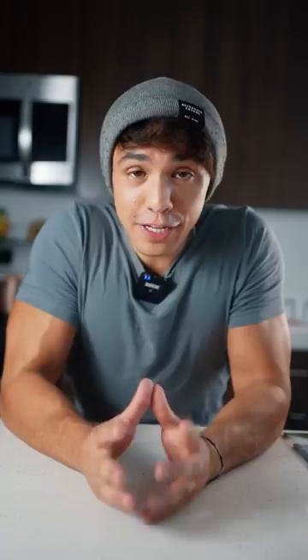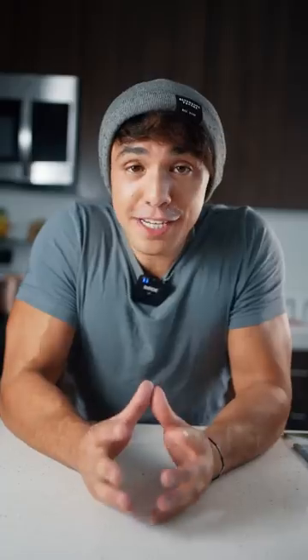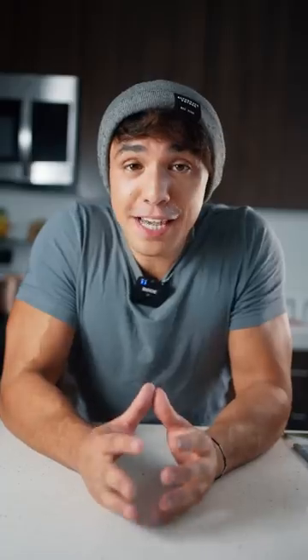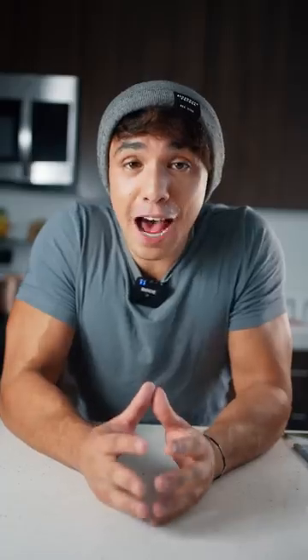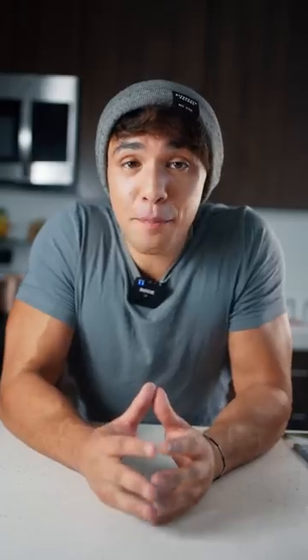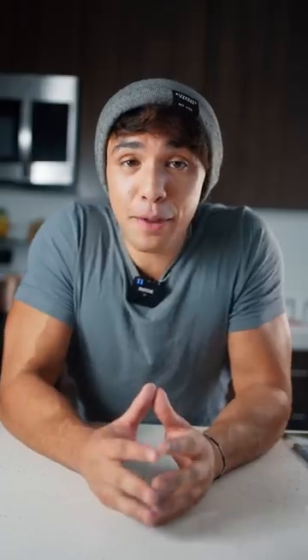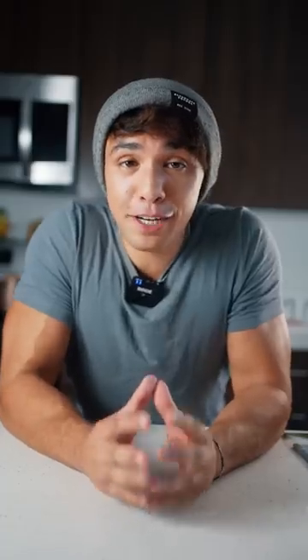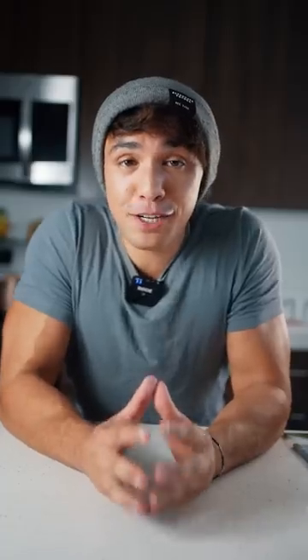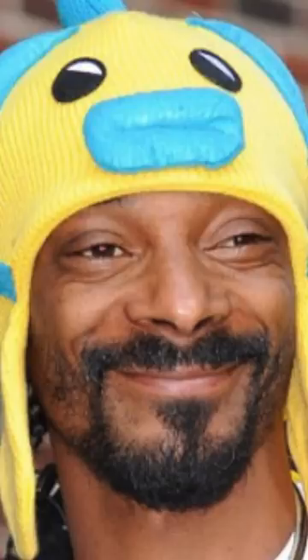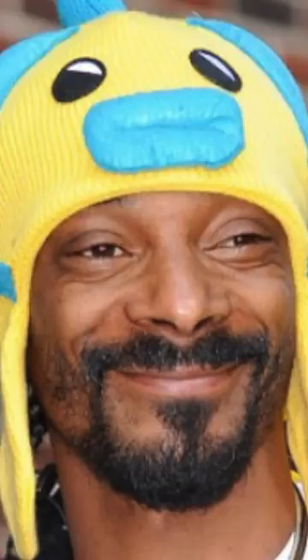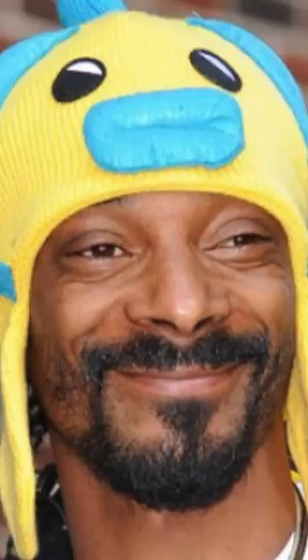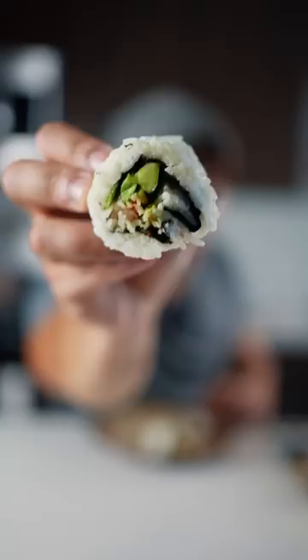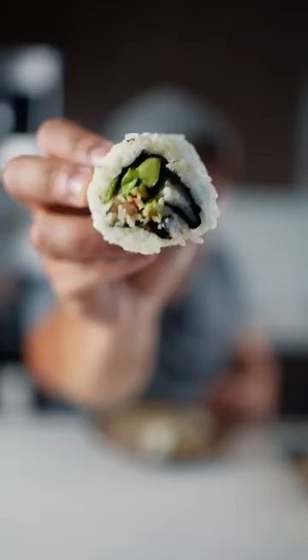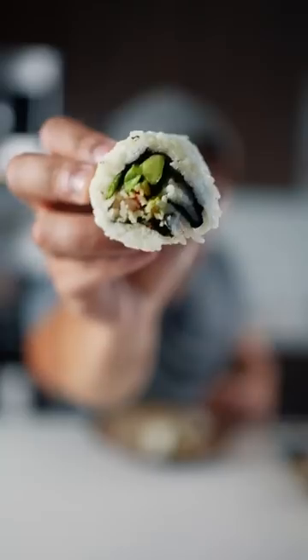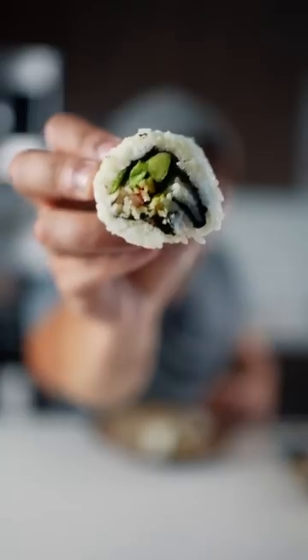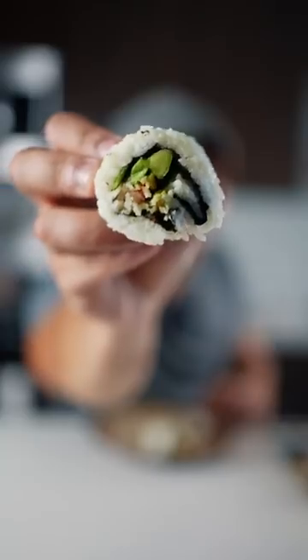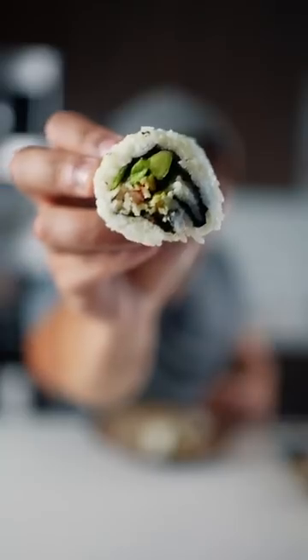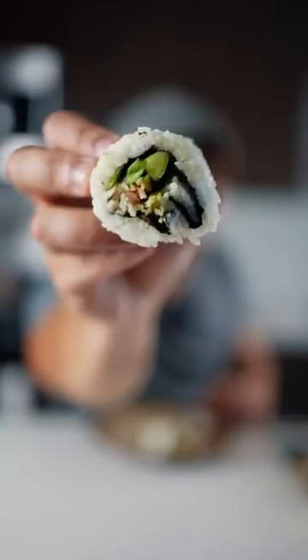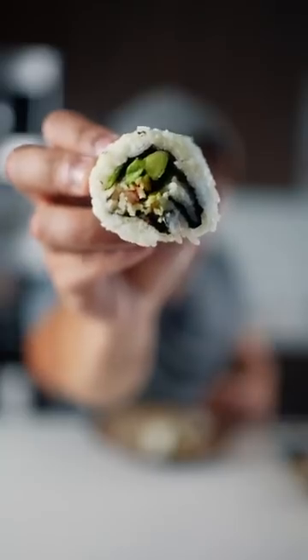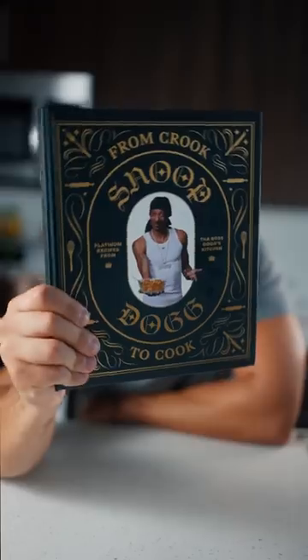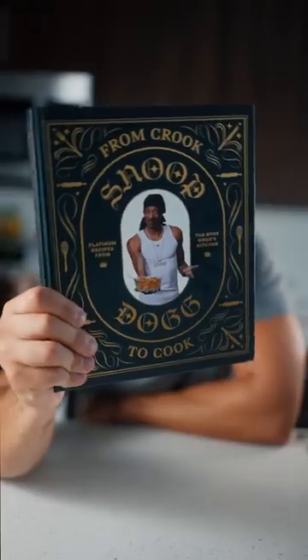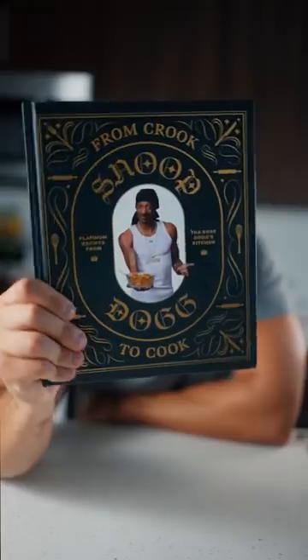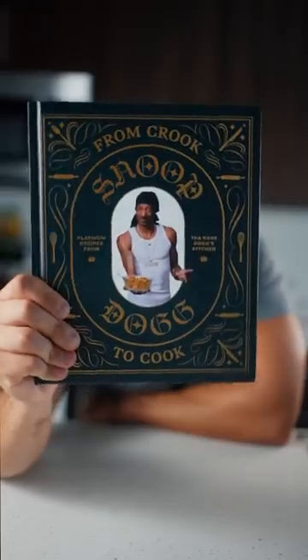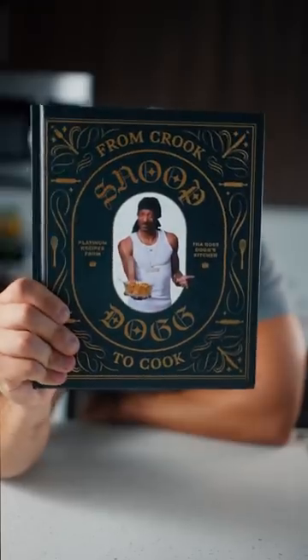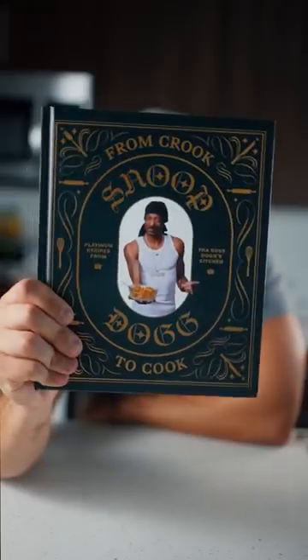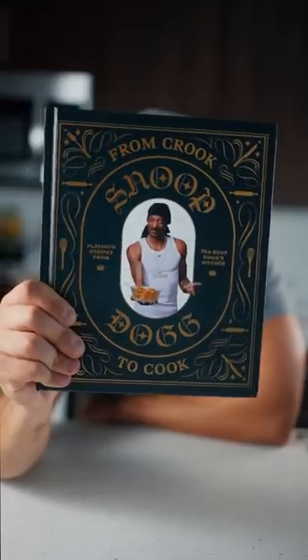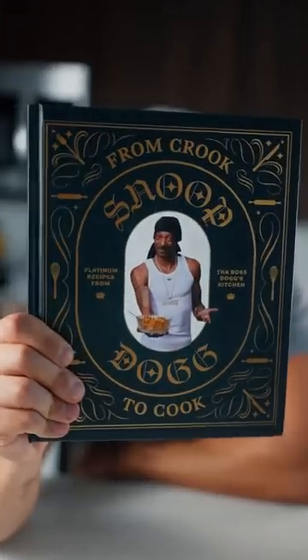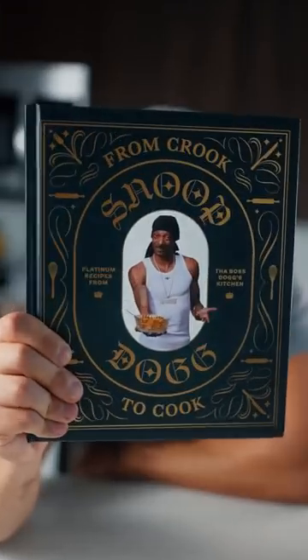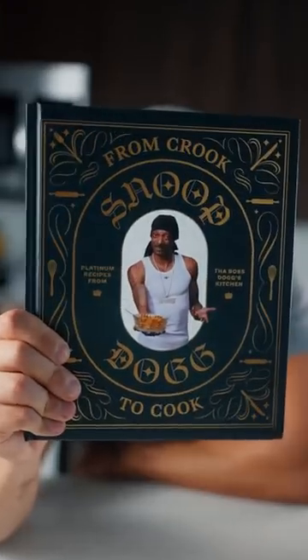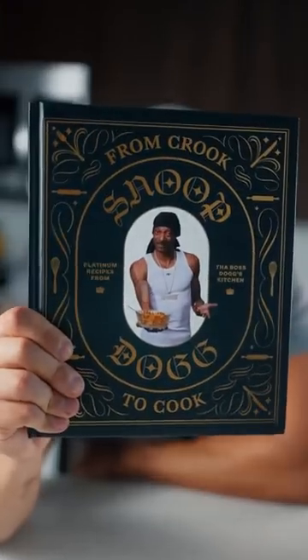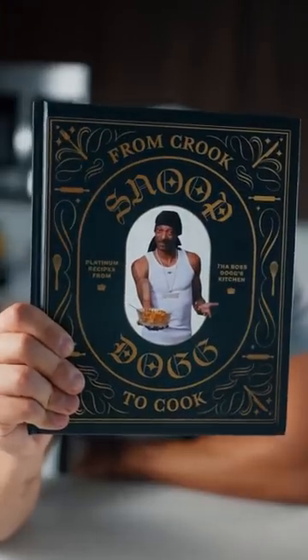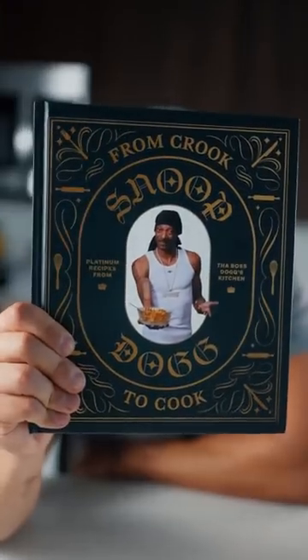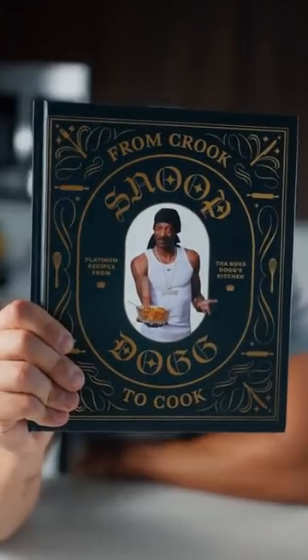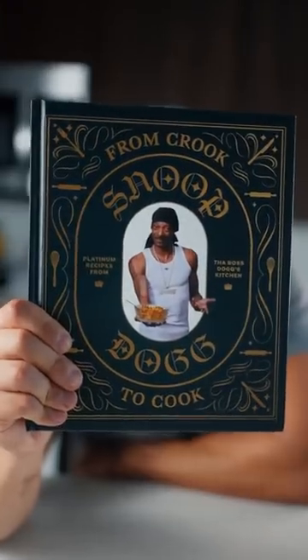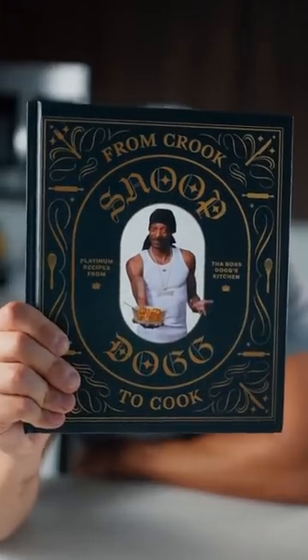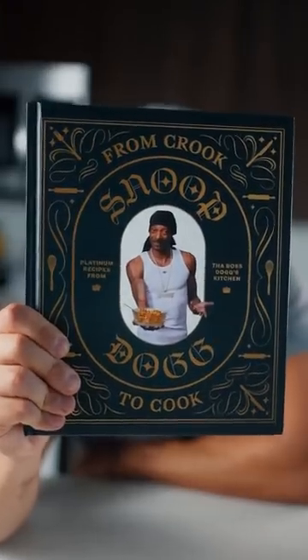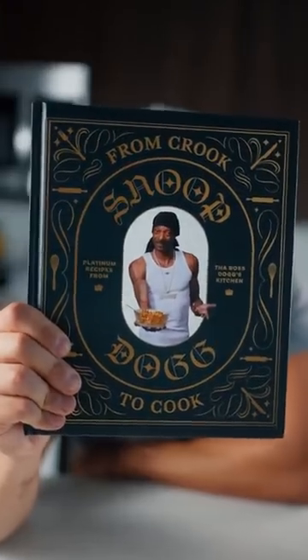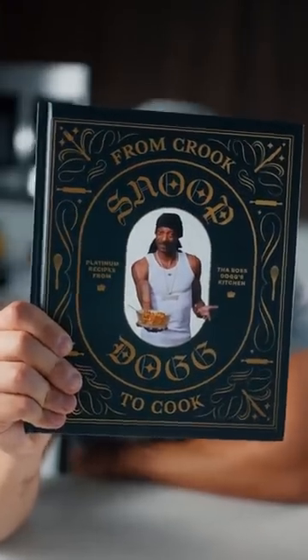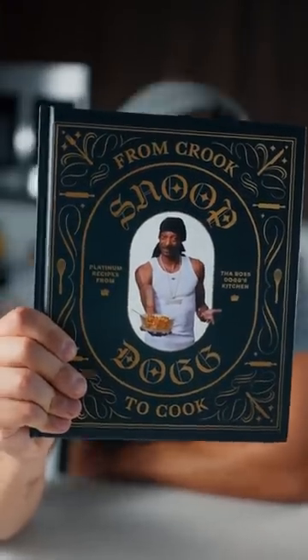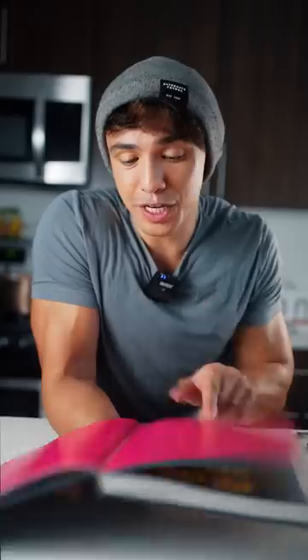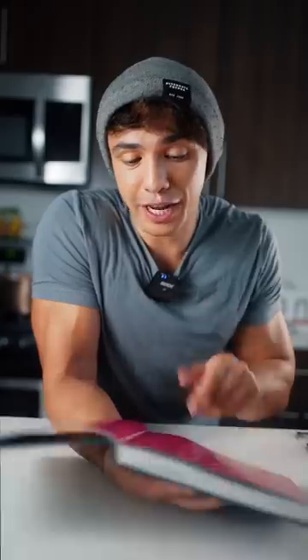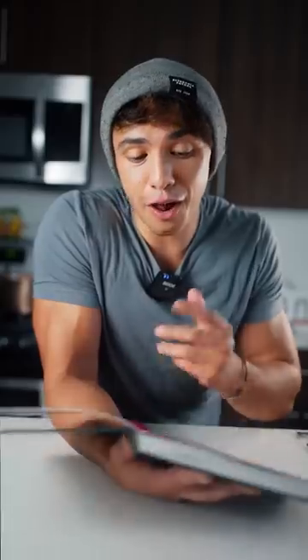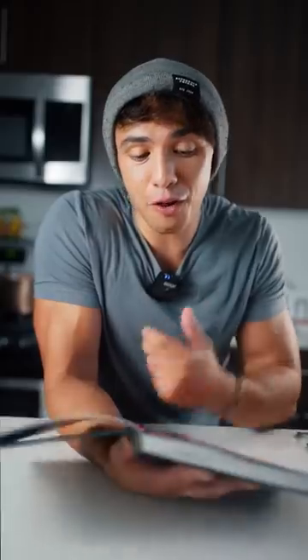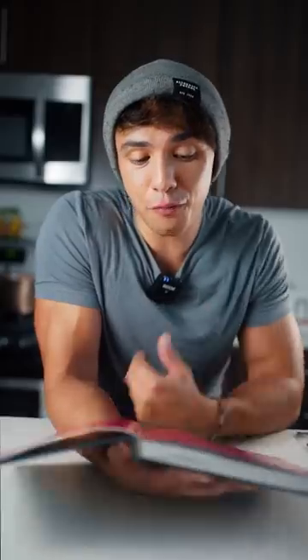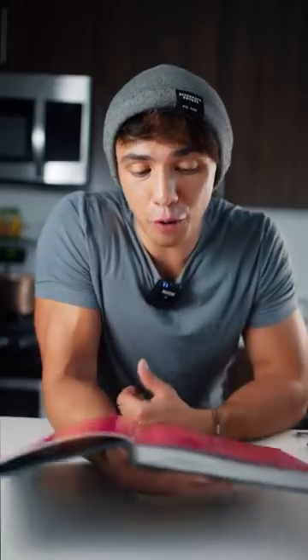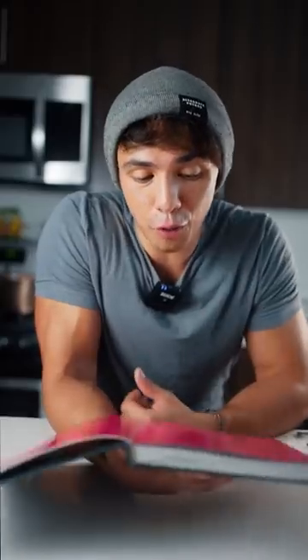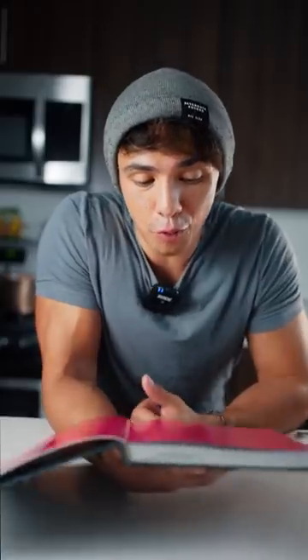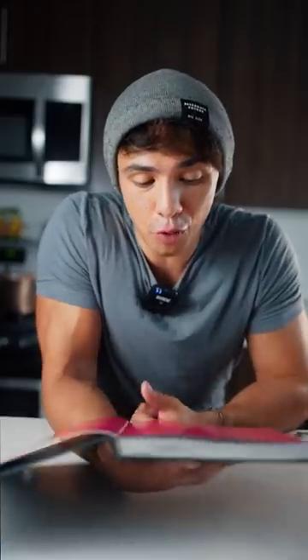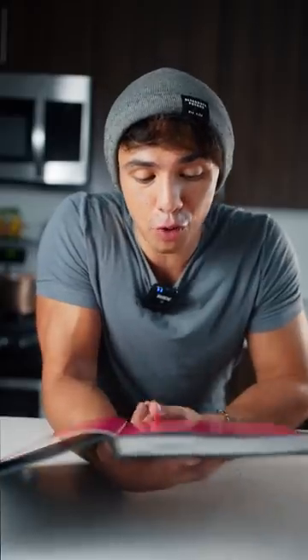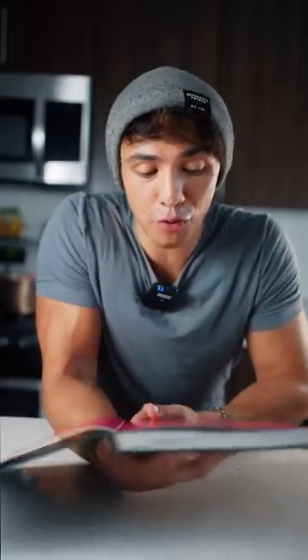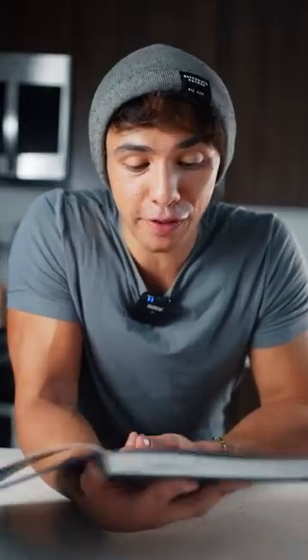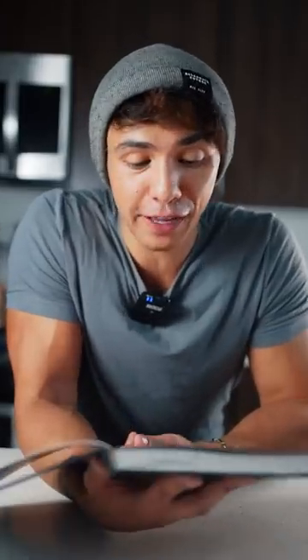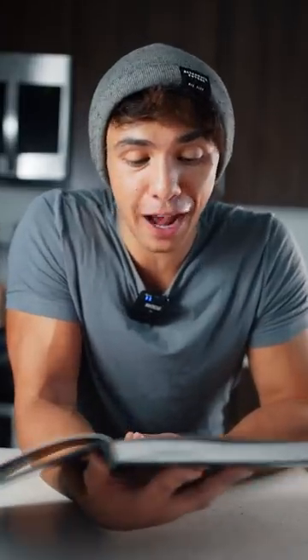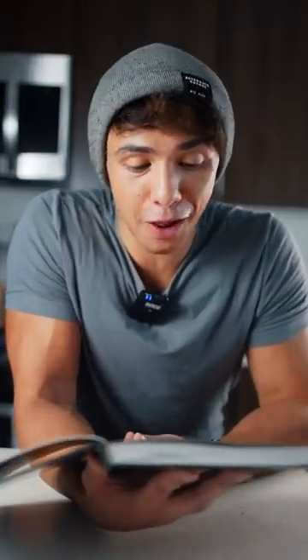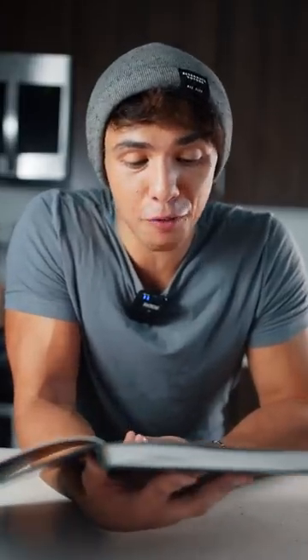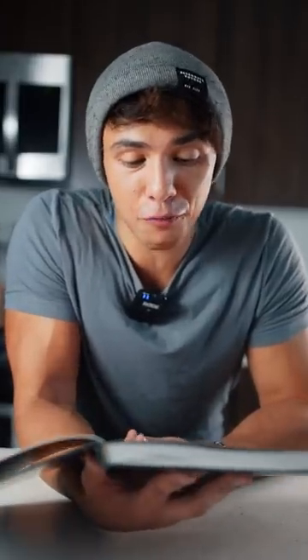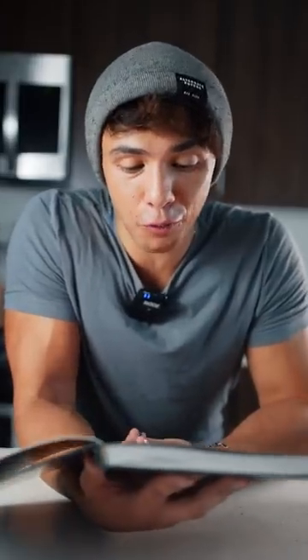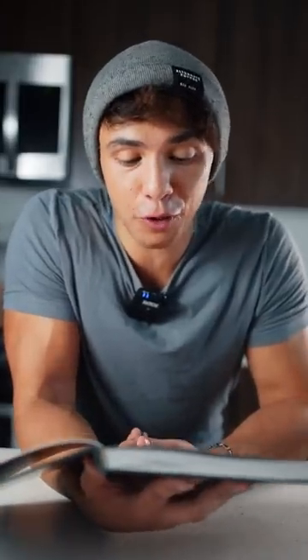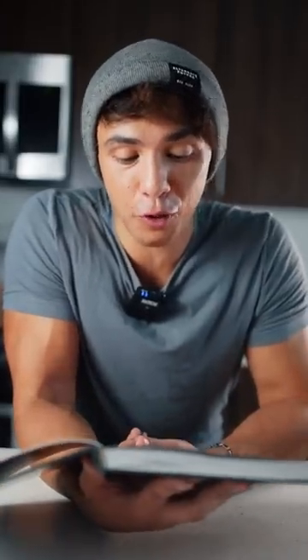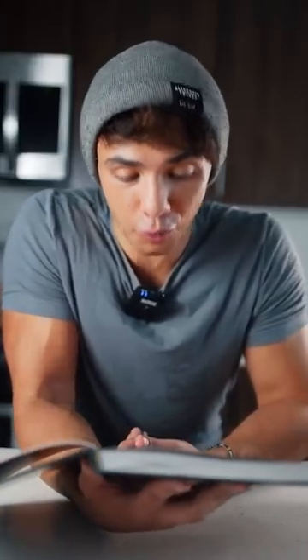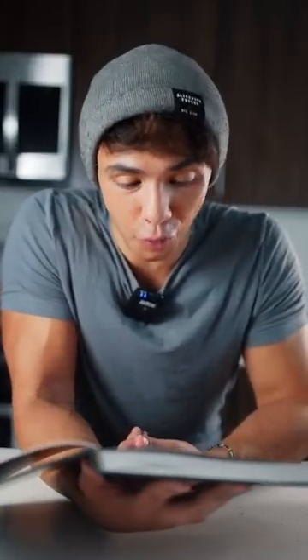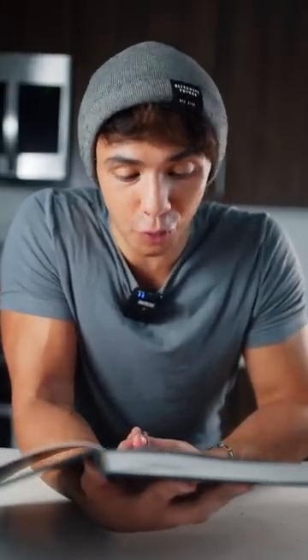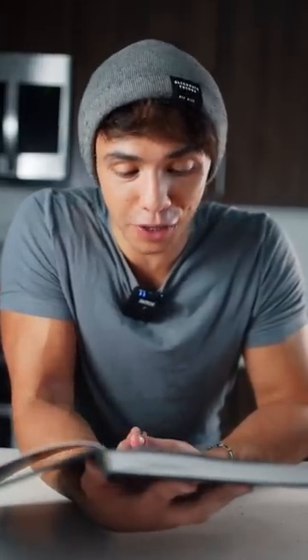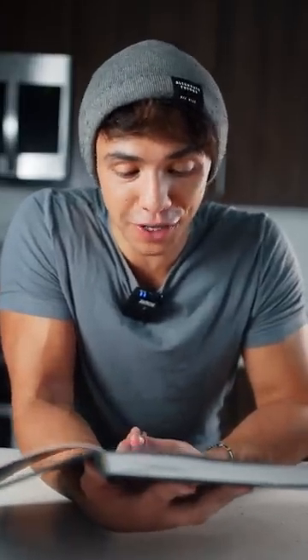This is how to make Snoop Dogg sushi from his cookbook, From Crook to Cook. It's a California roll called the California Rollin'.